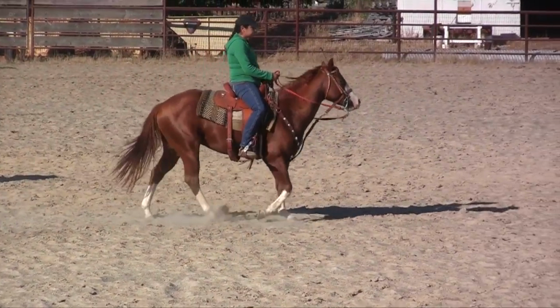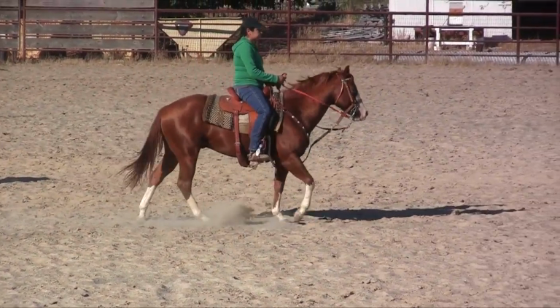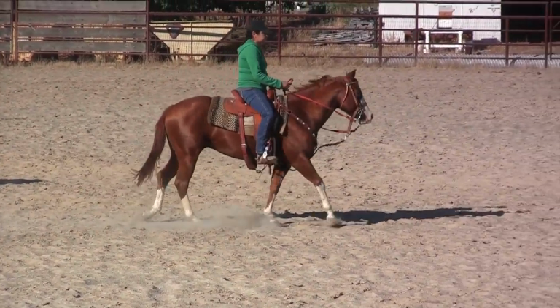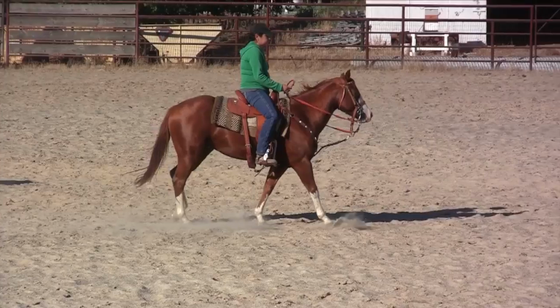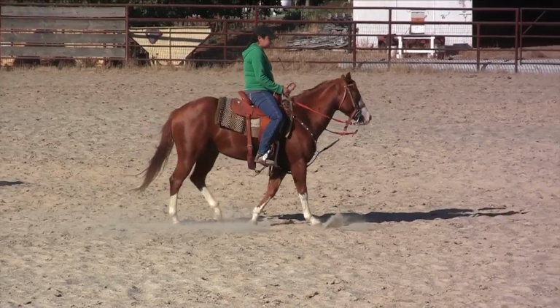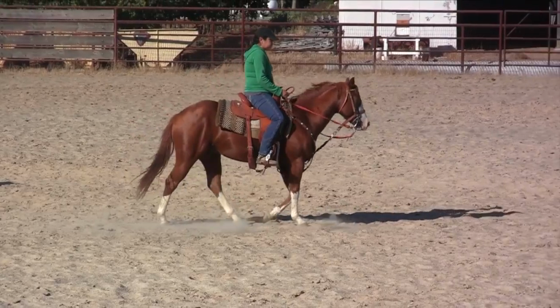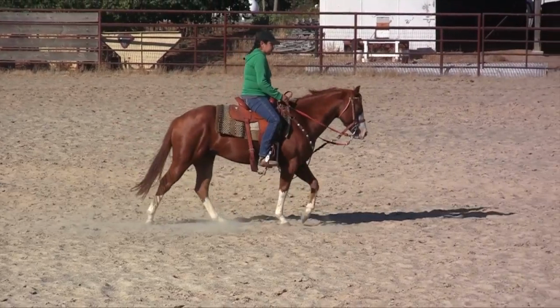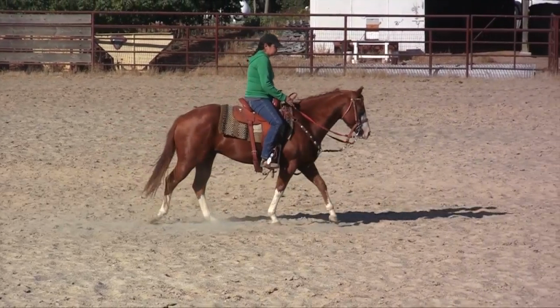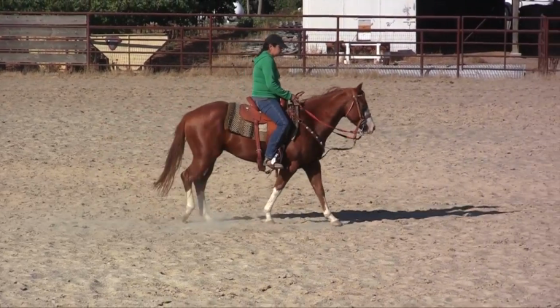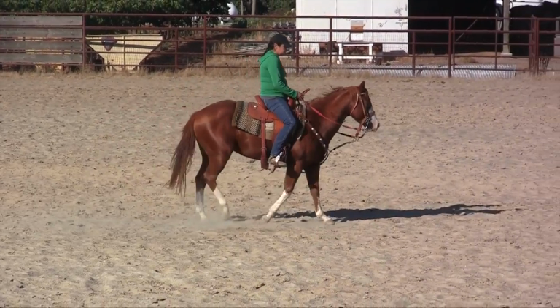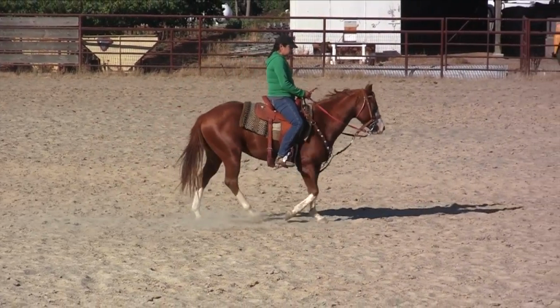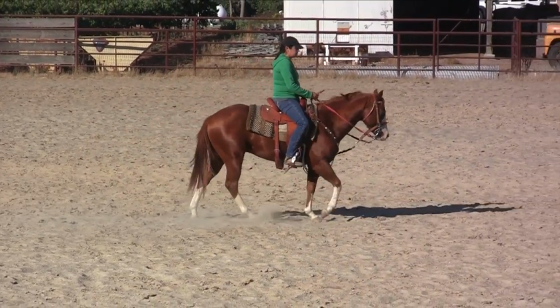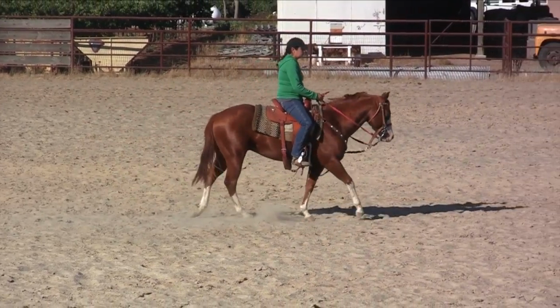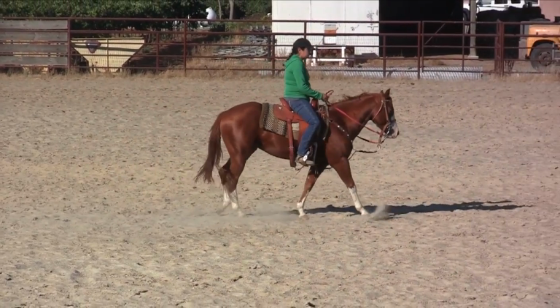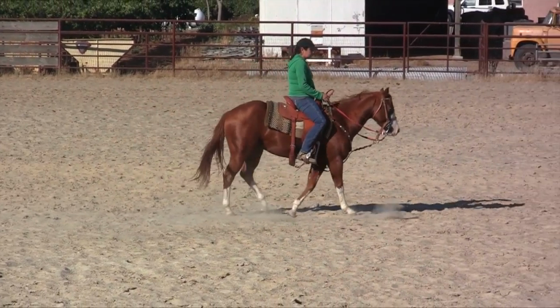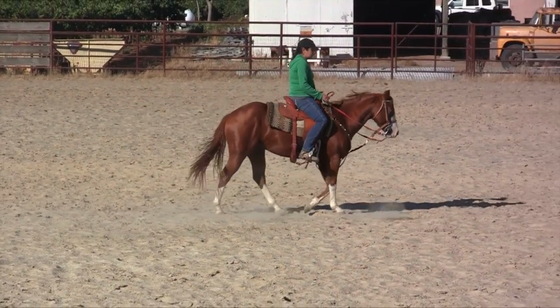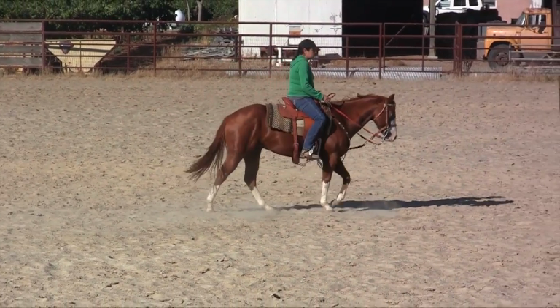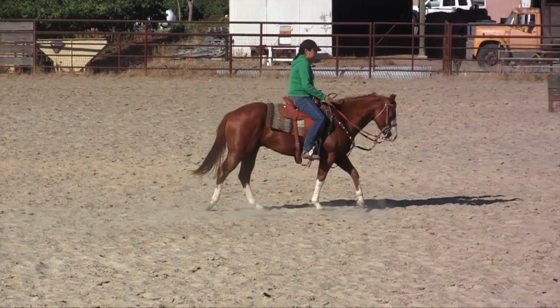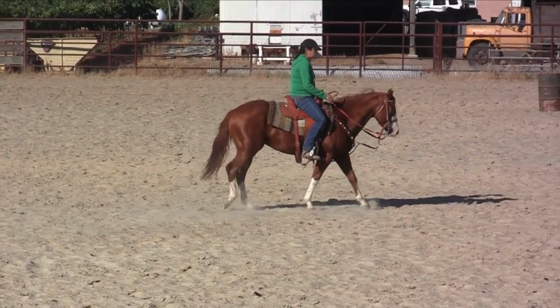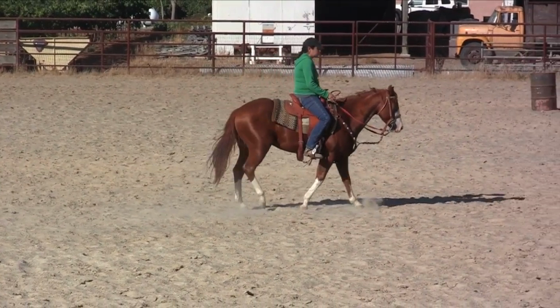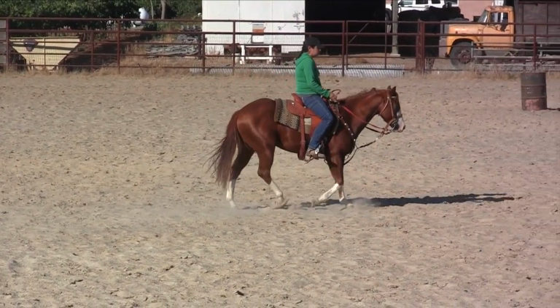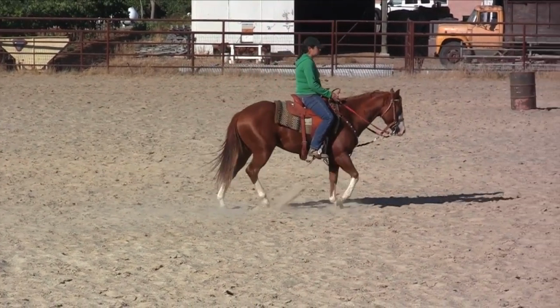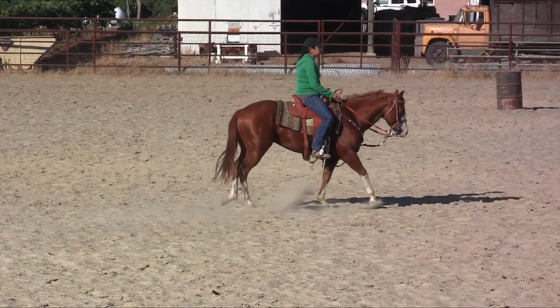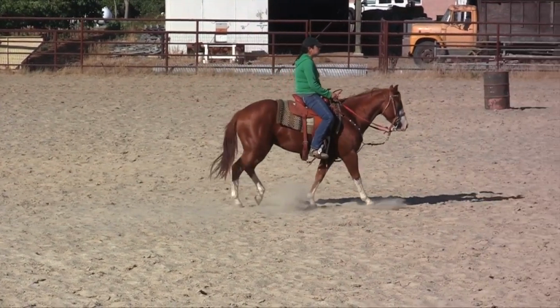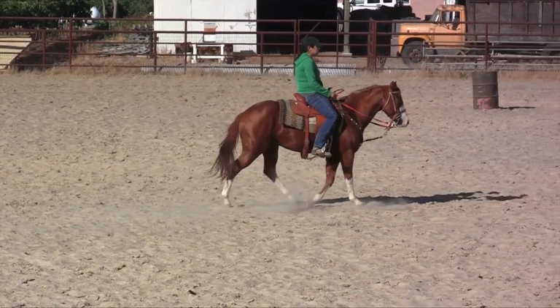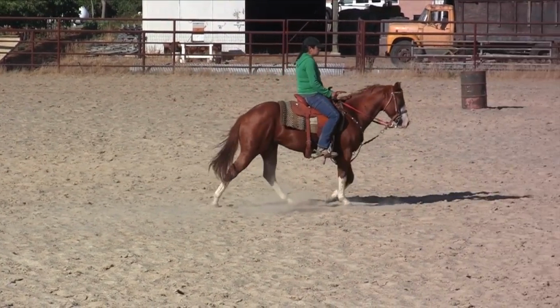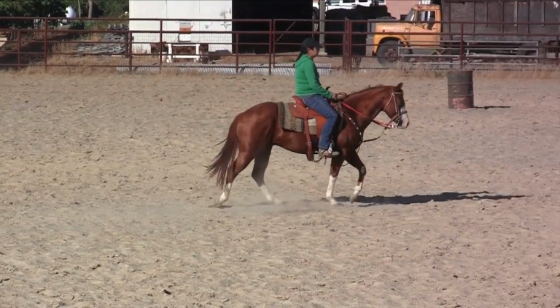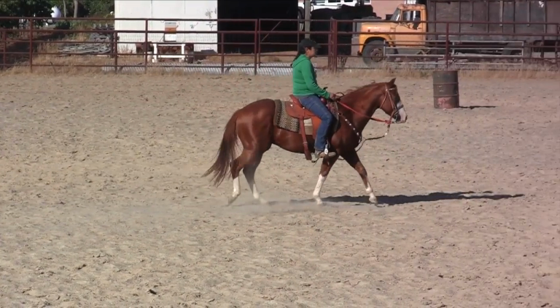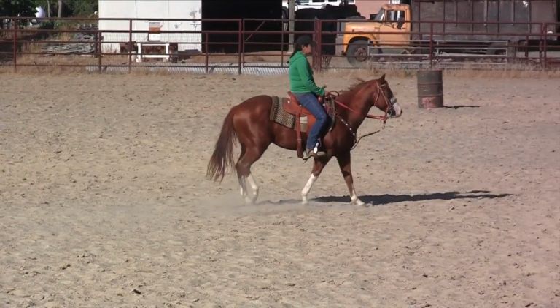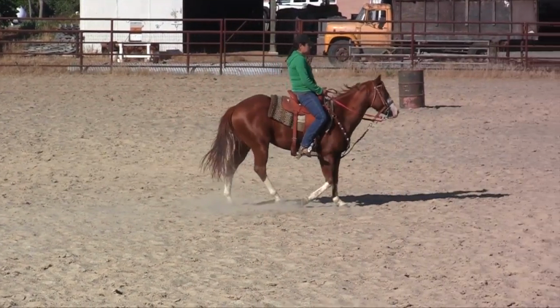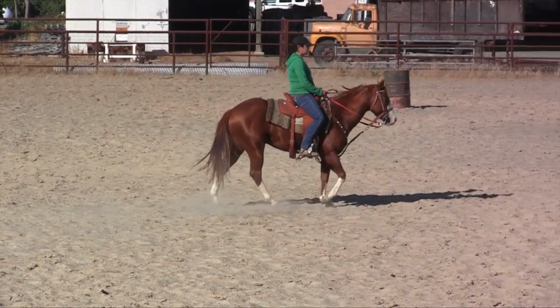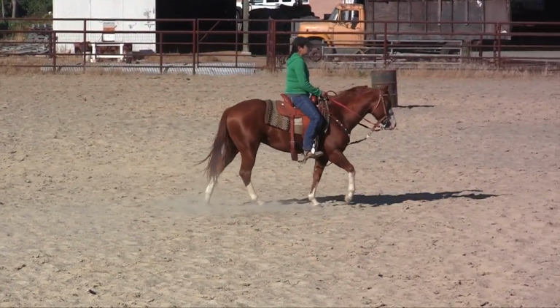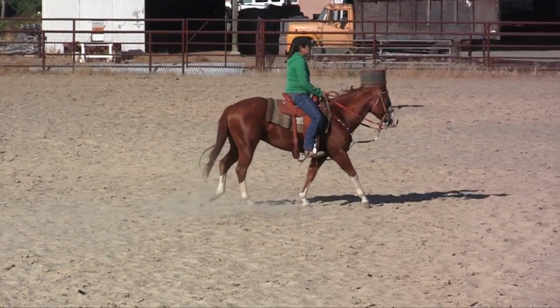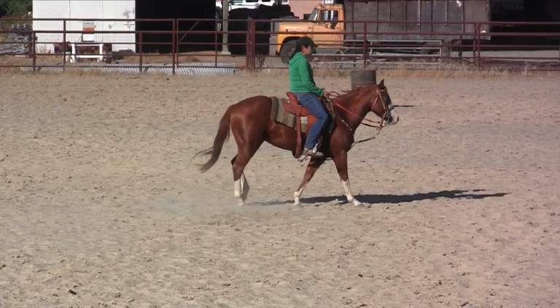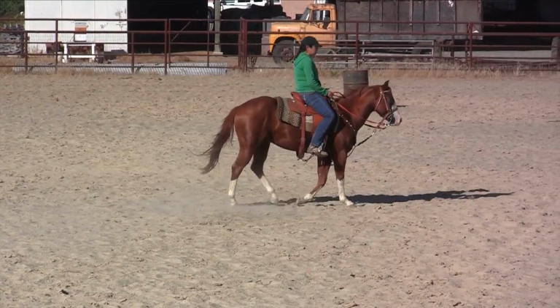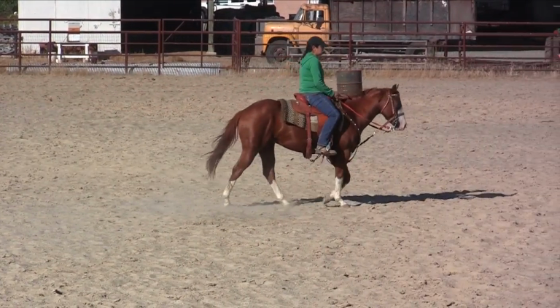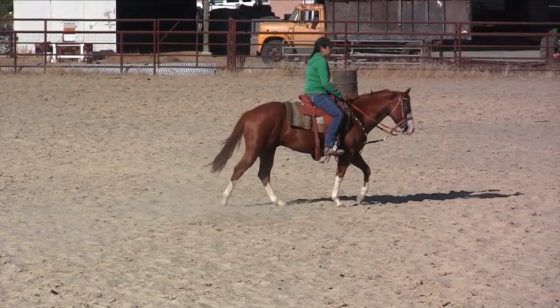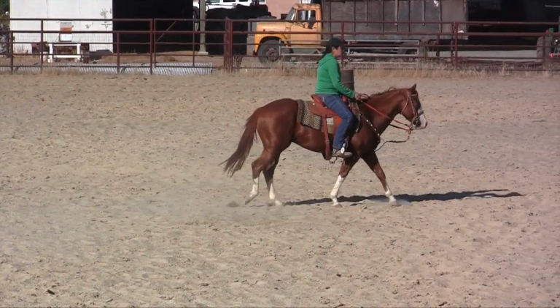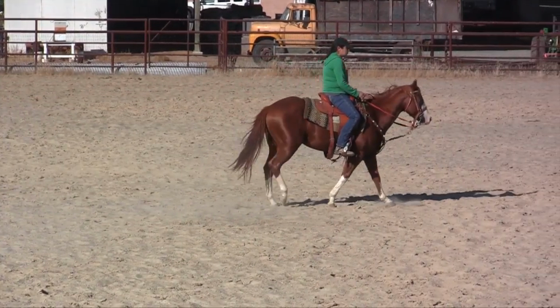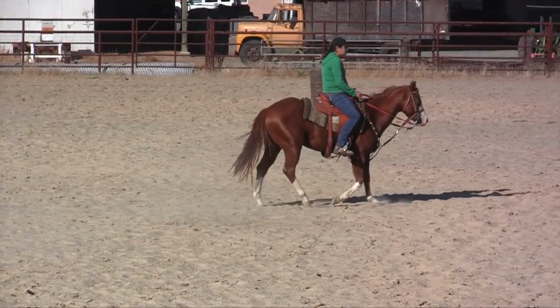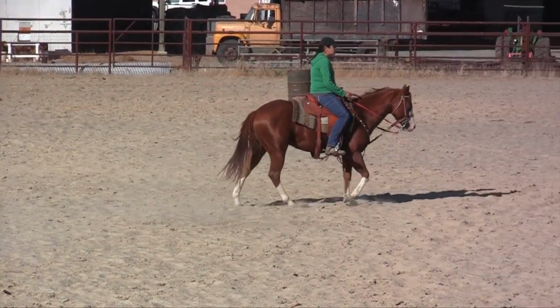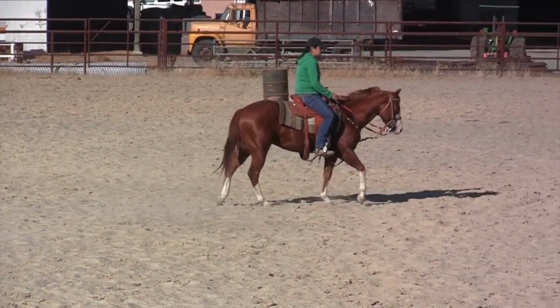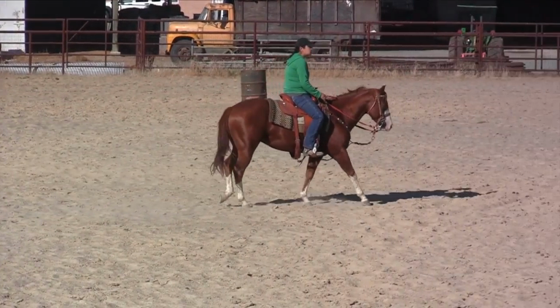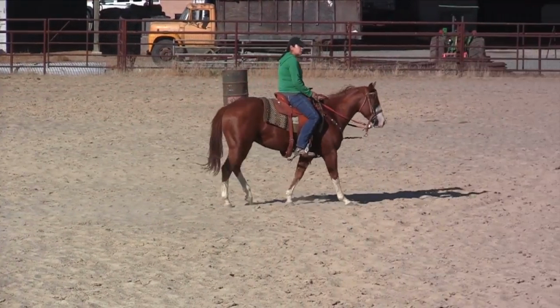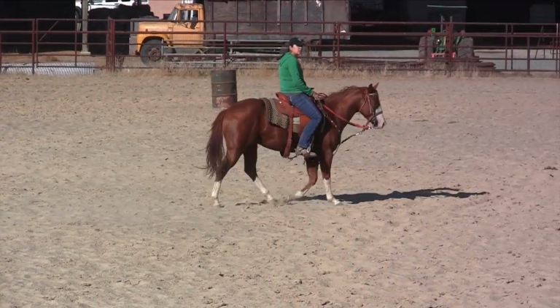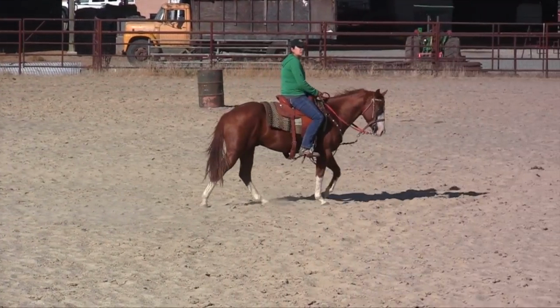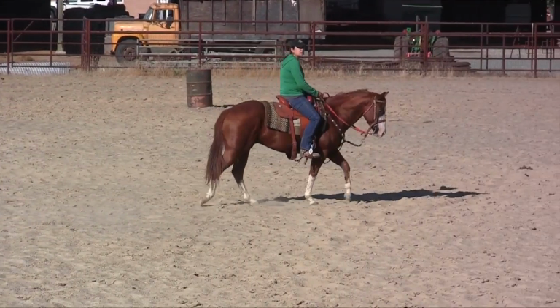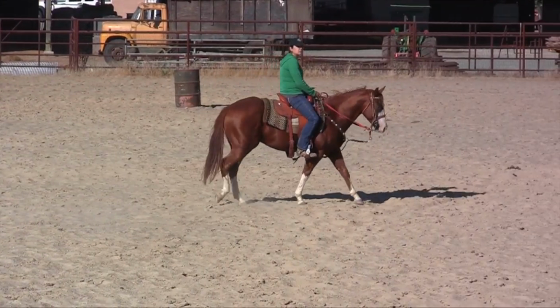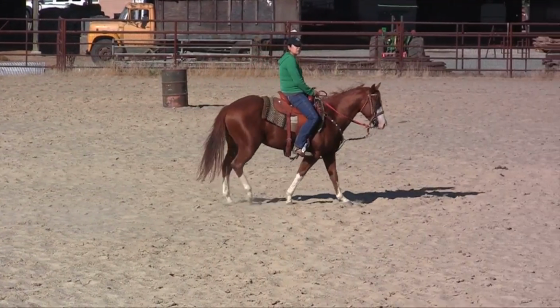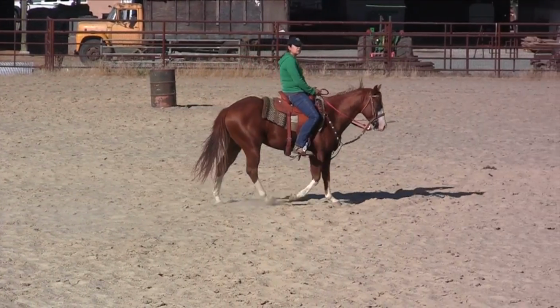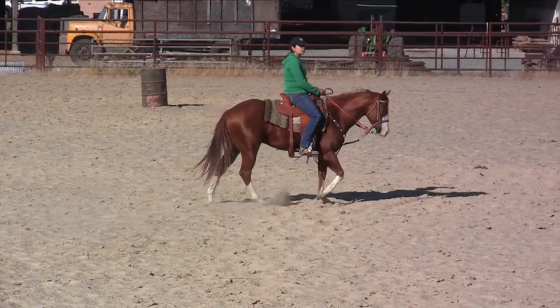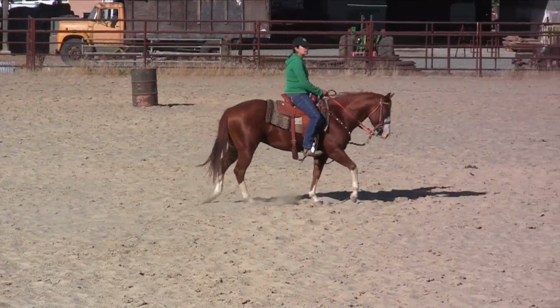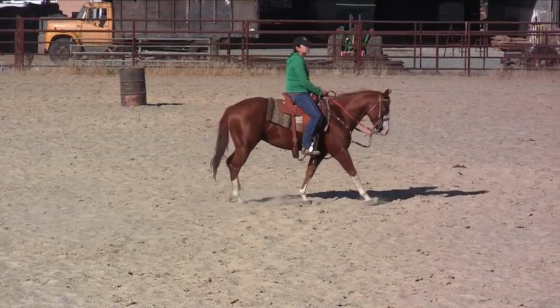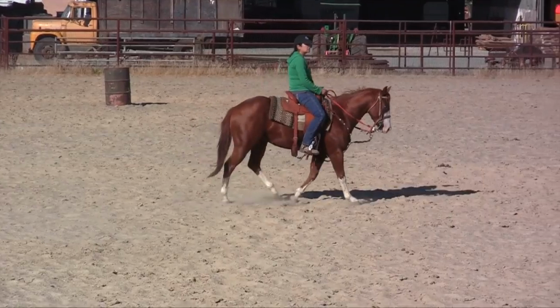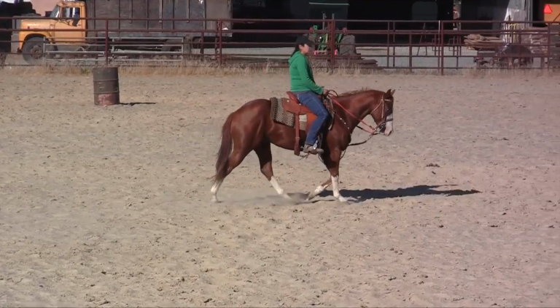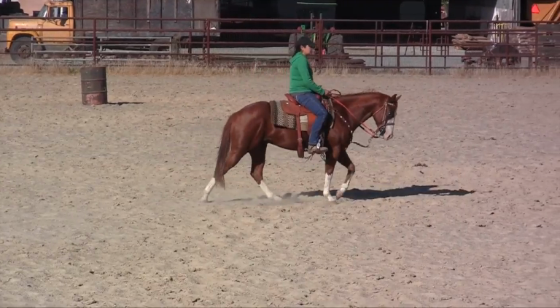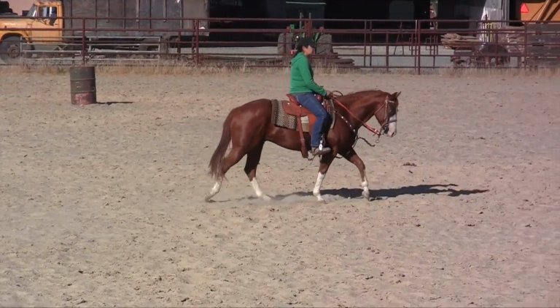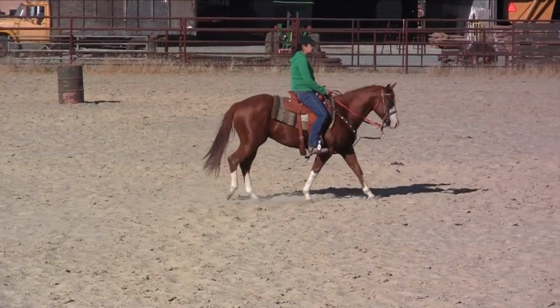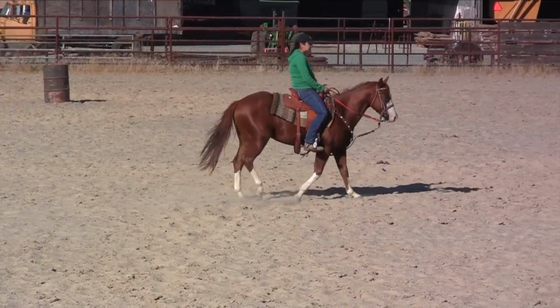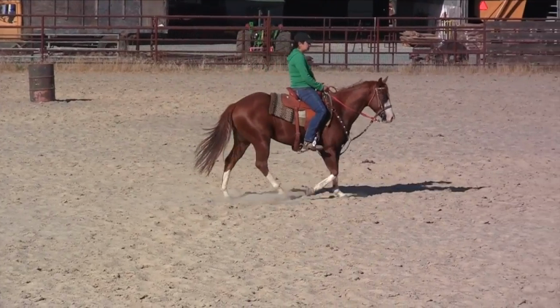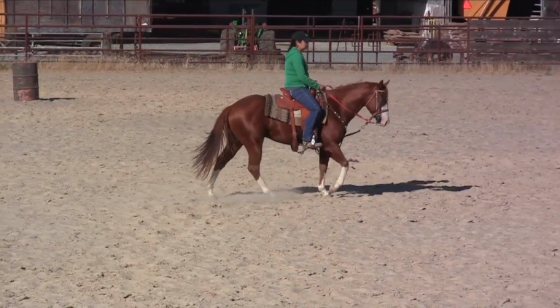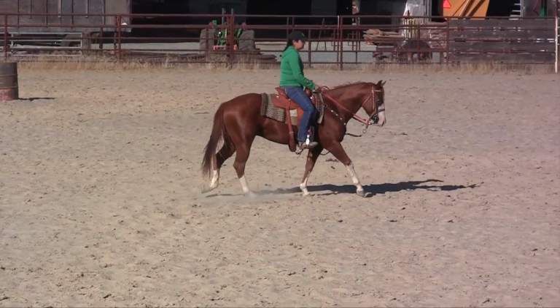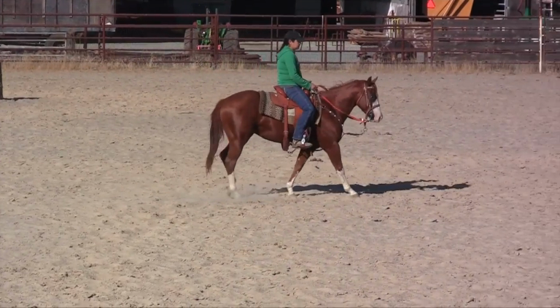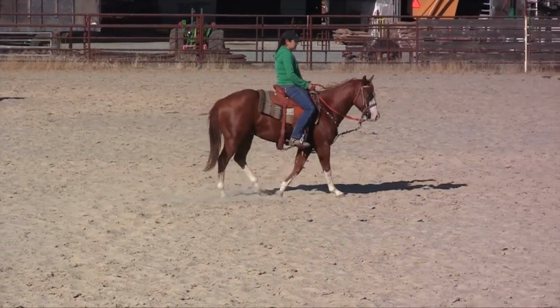That was great body position on that first barrel with you. You sat back to the outside. It was perfect.